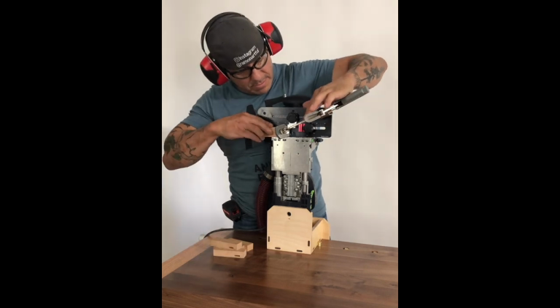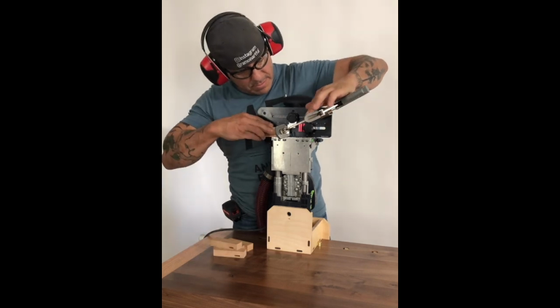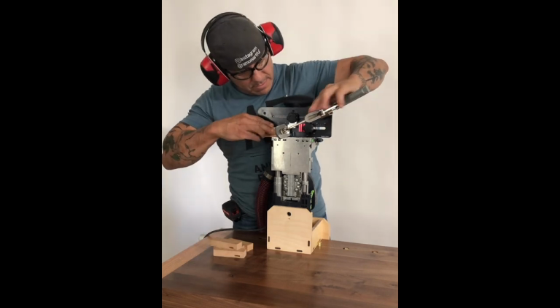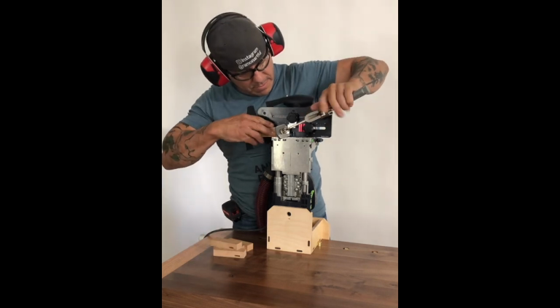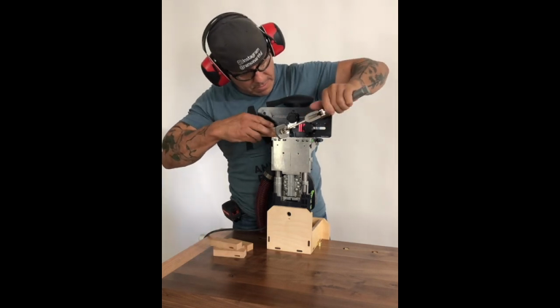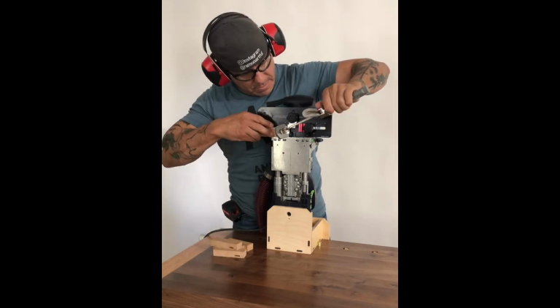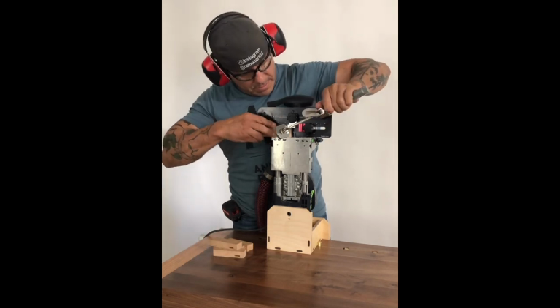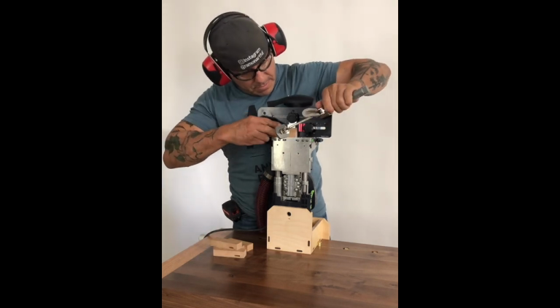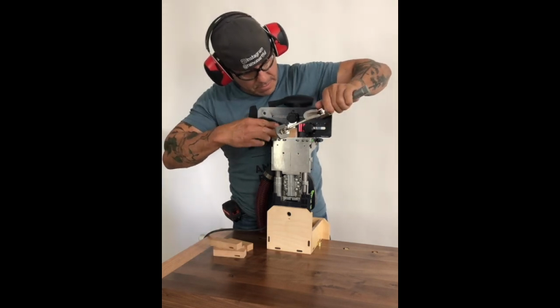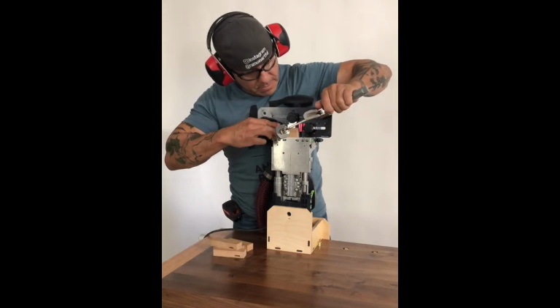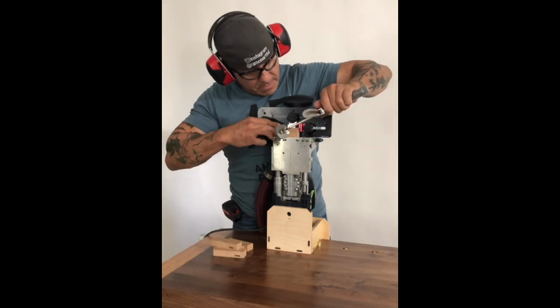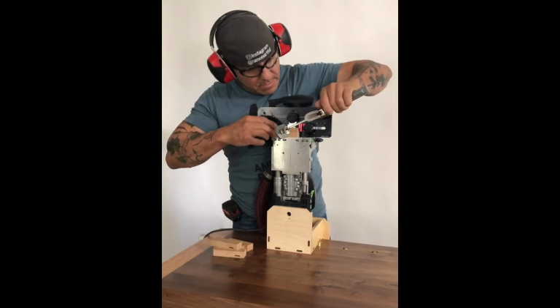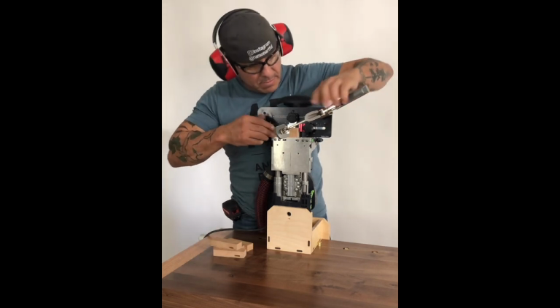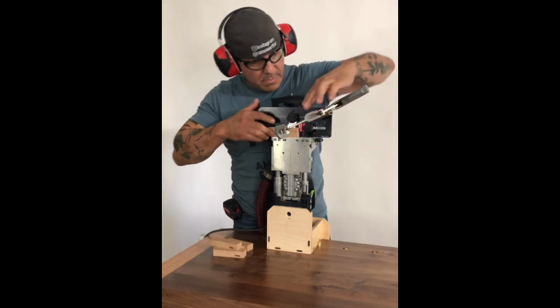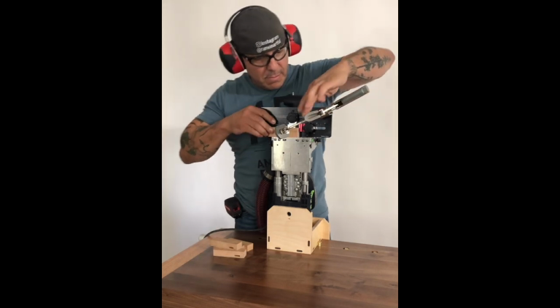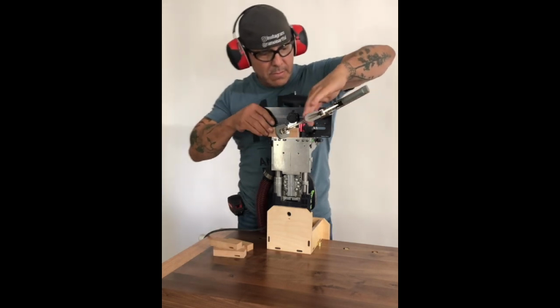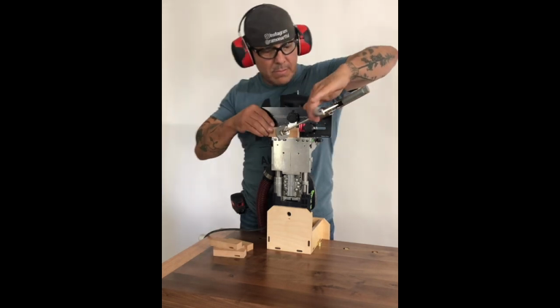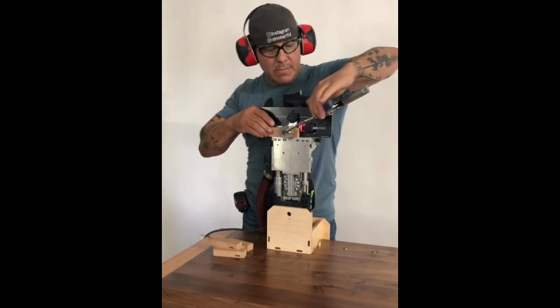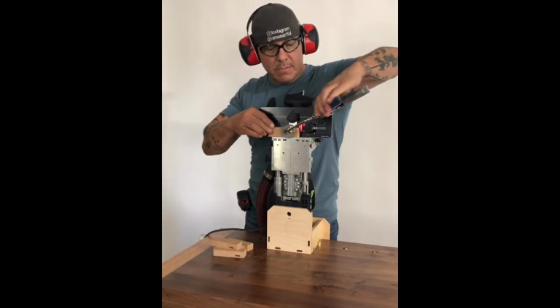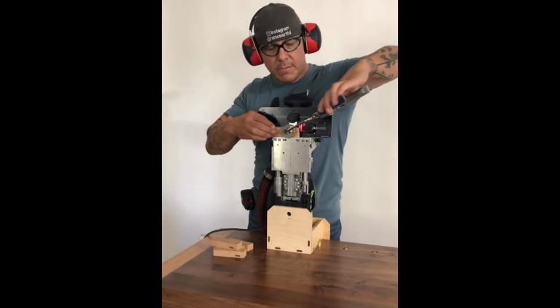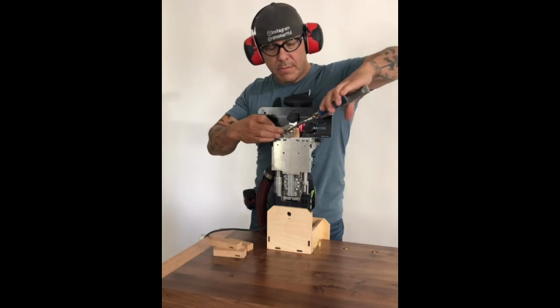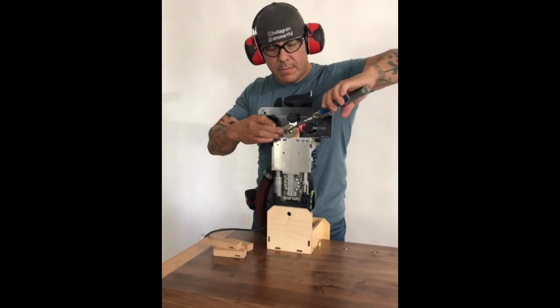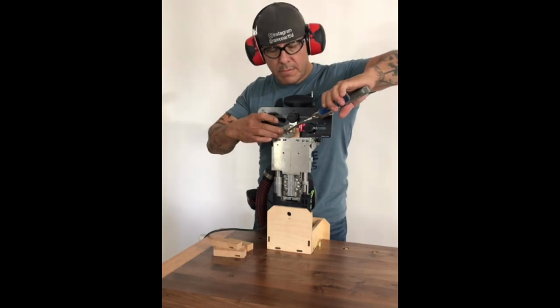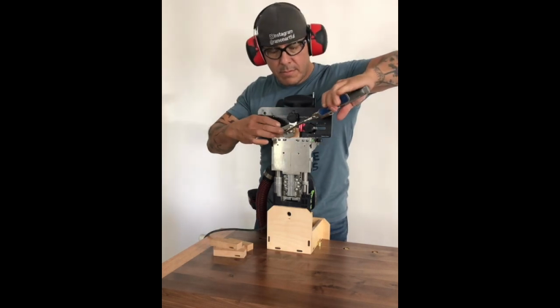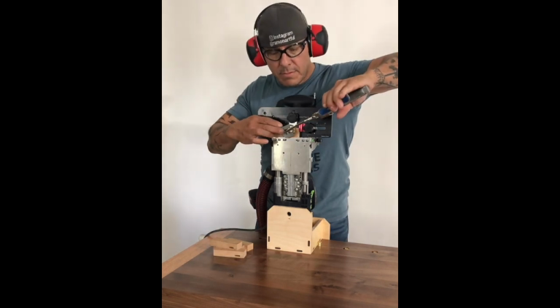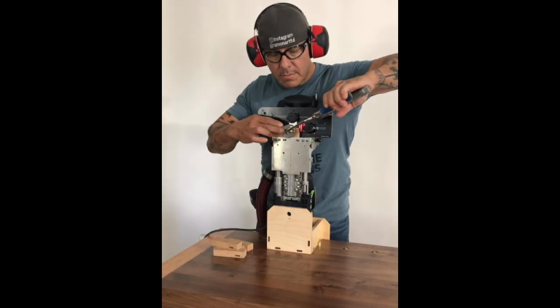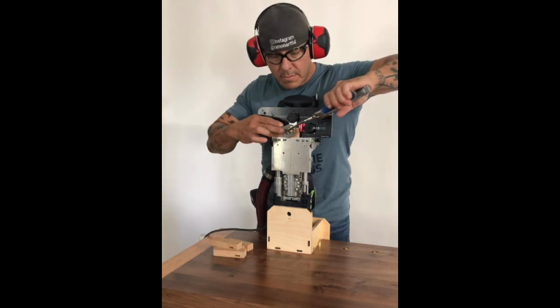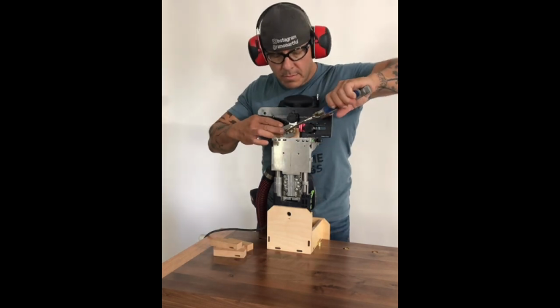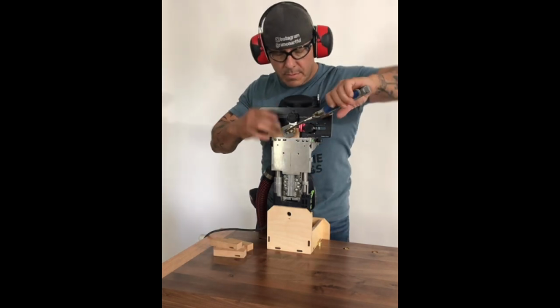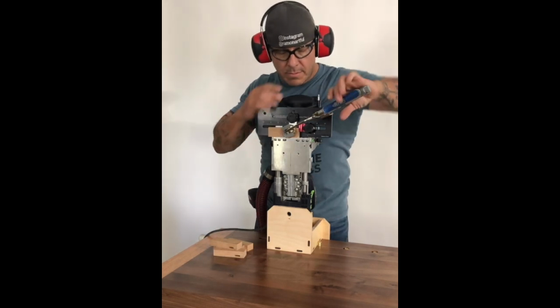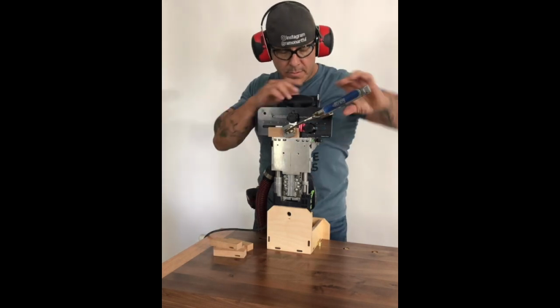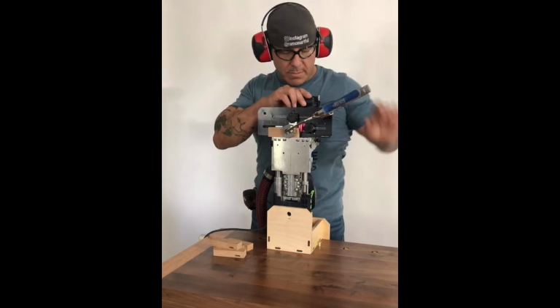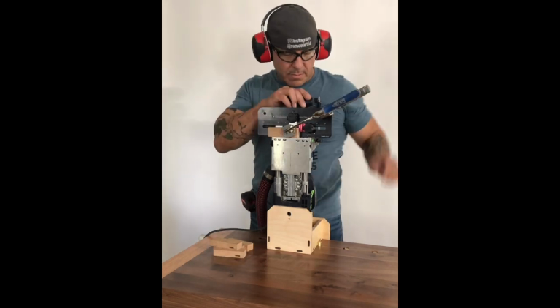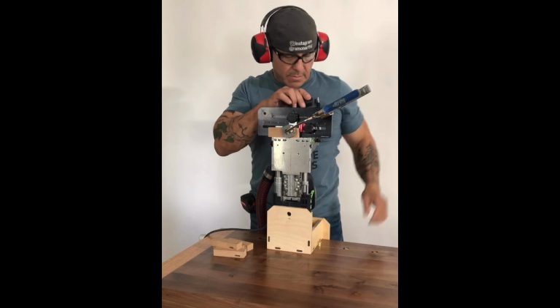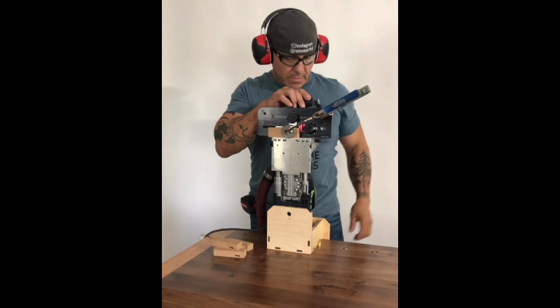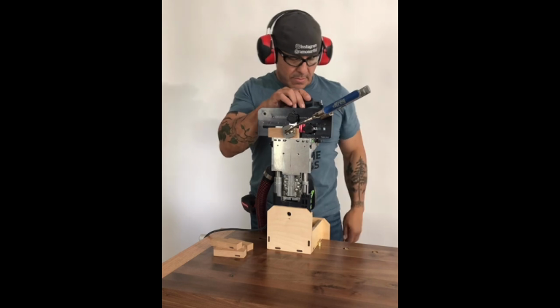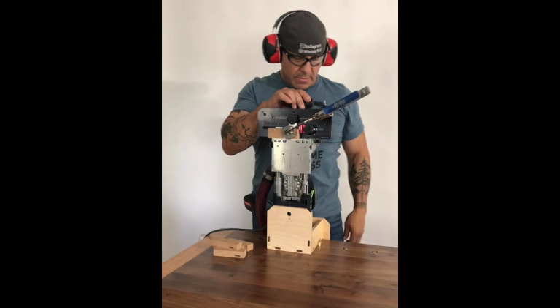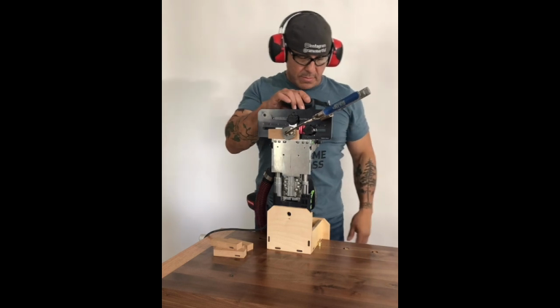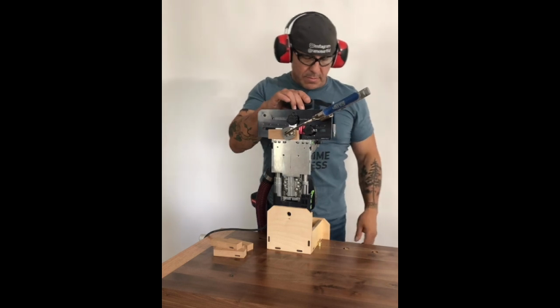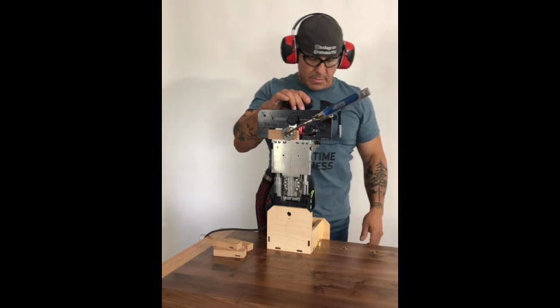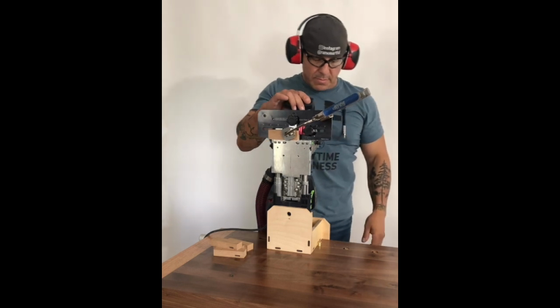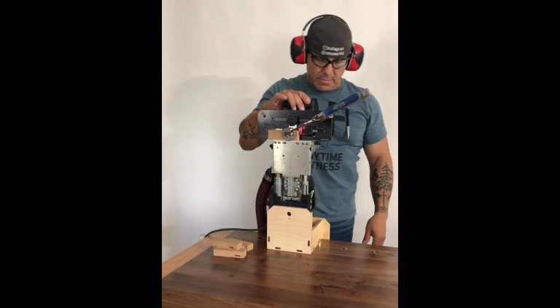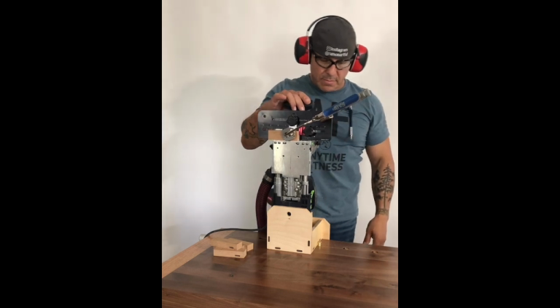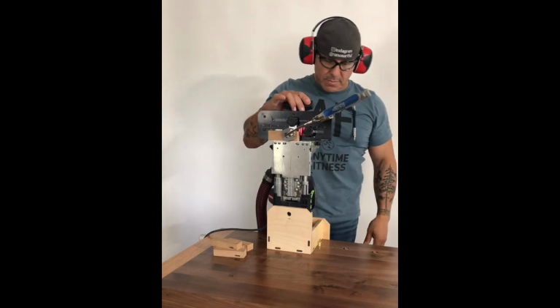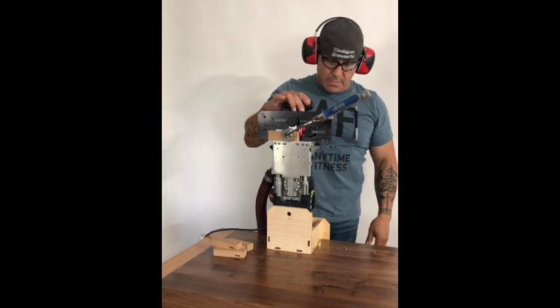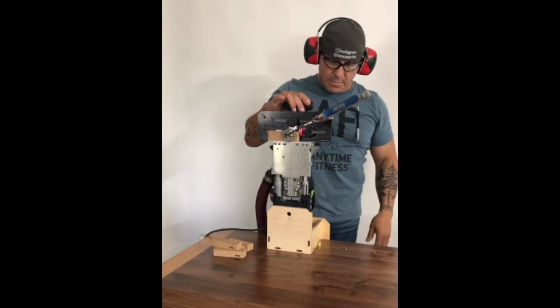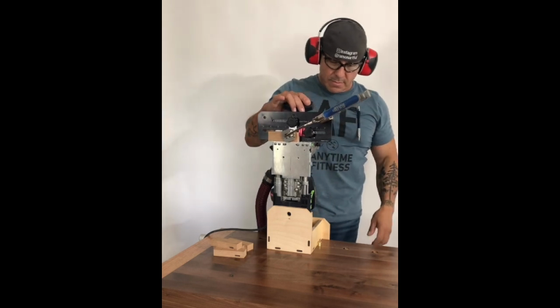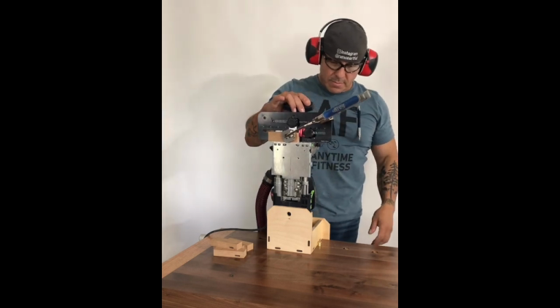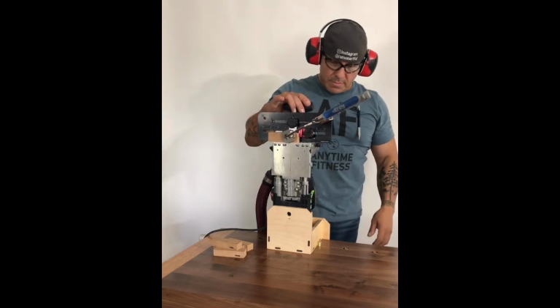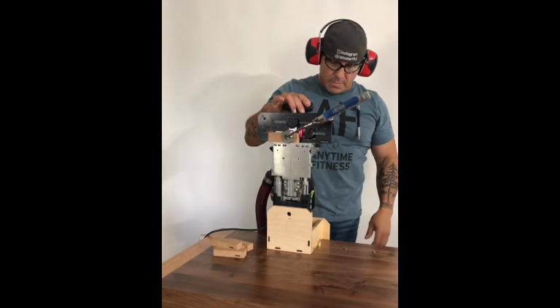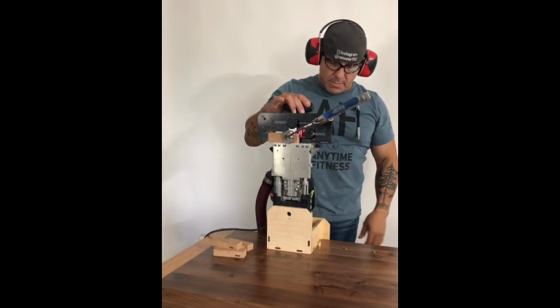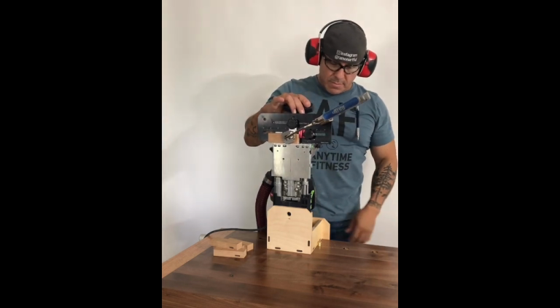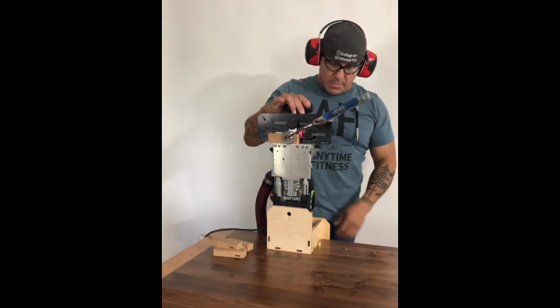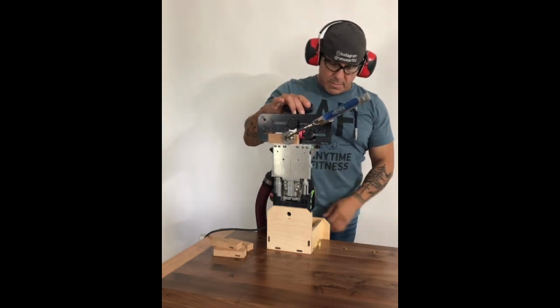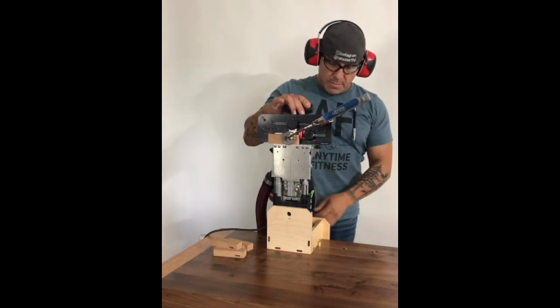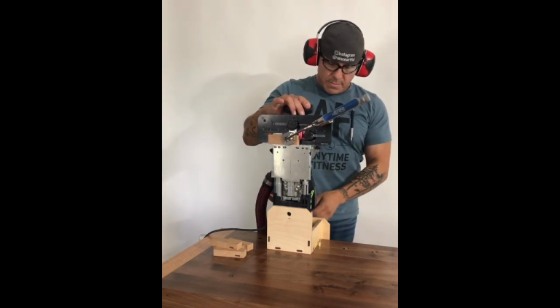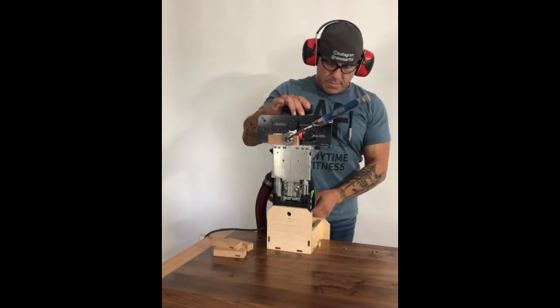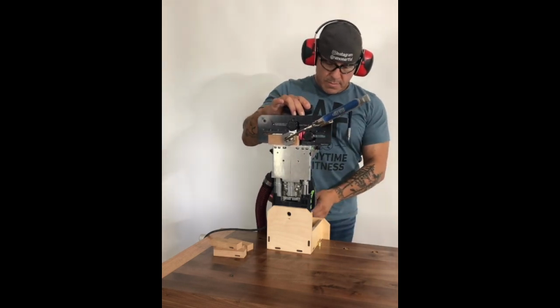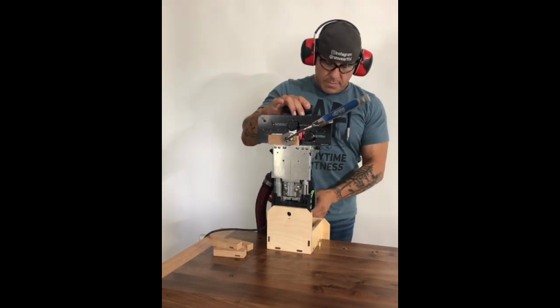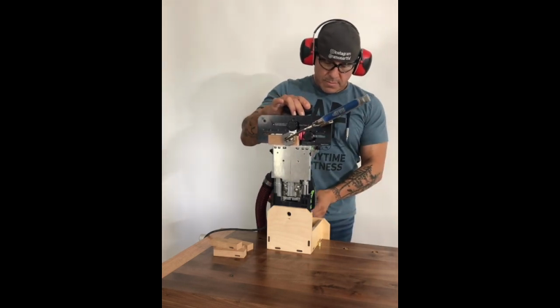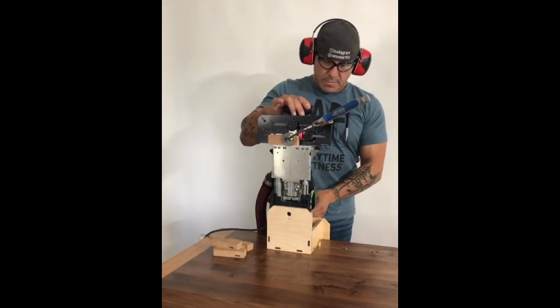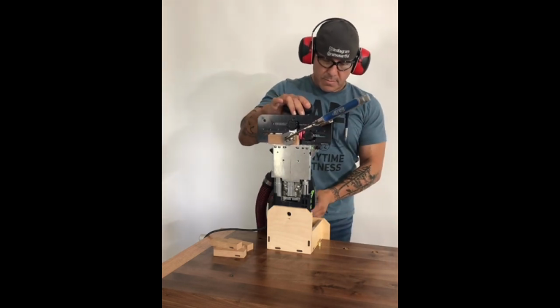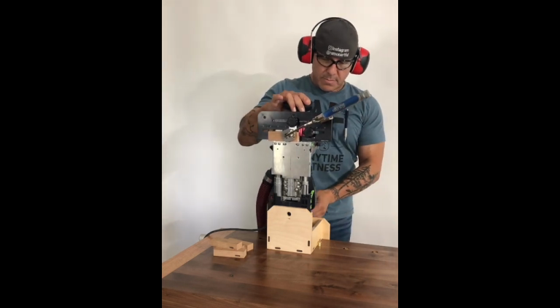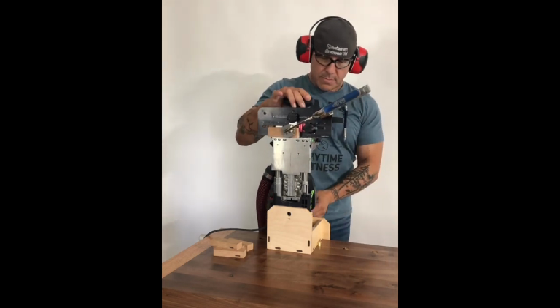Anyway, there's going to be more about this dock and its practical uses, so stick around. I'll show you more.